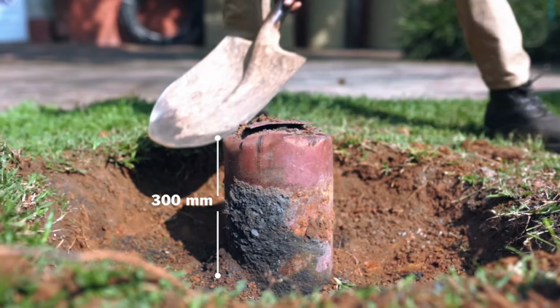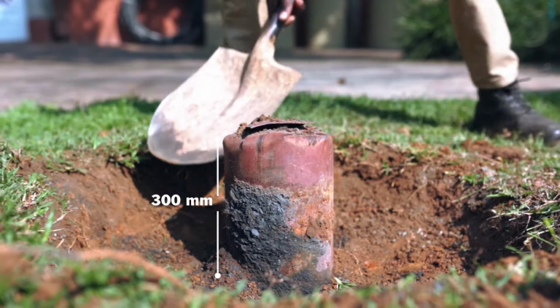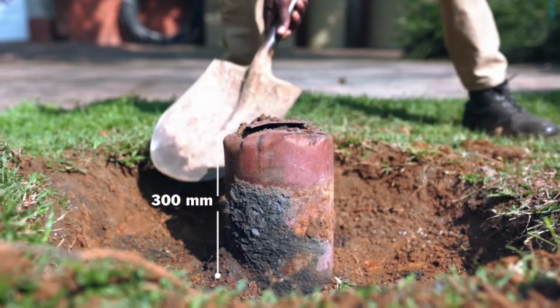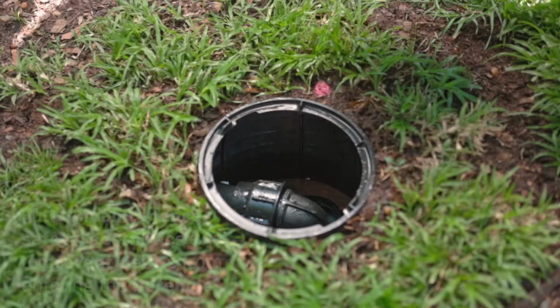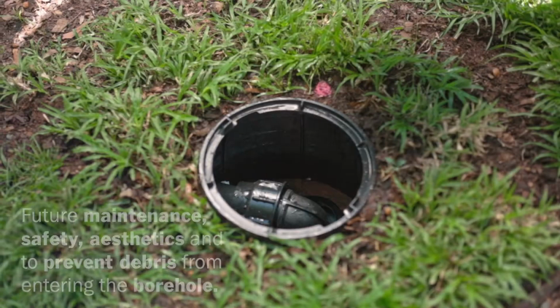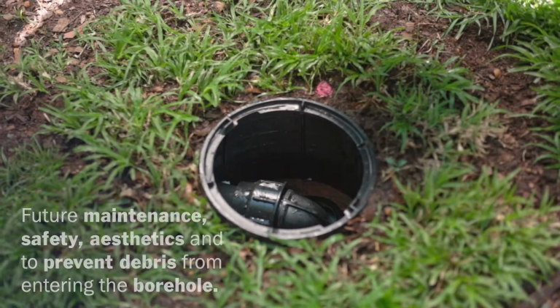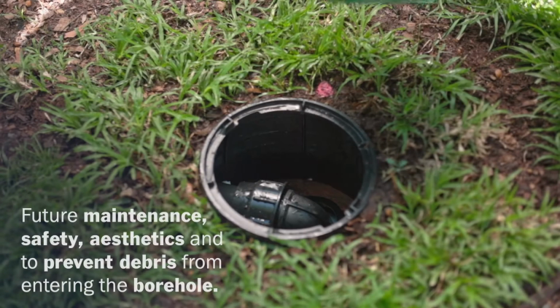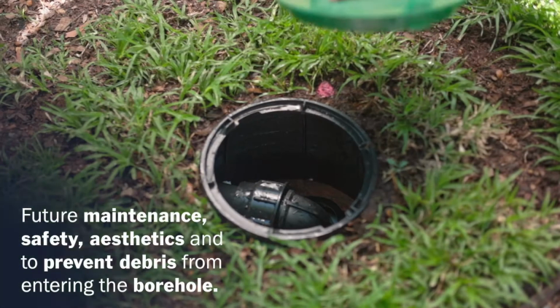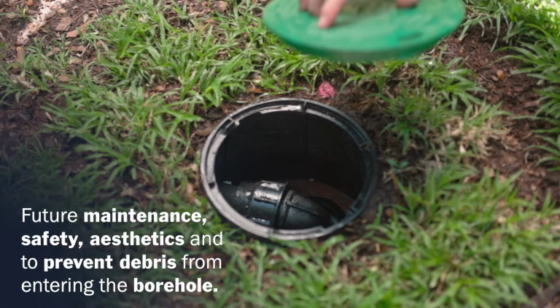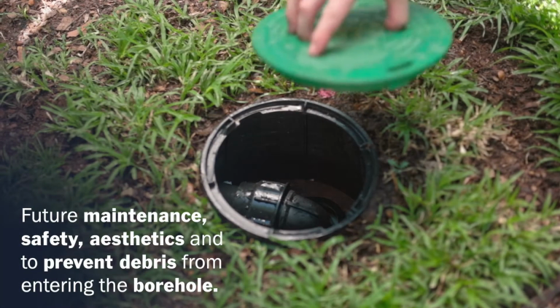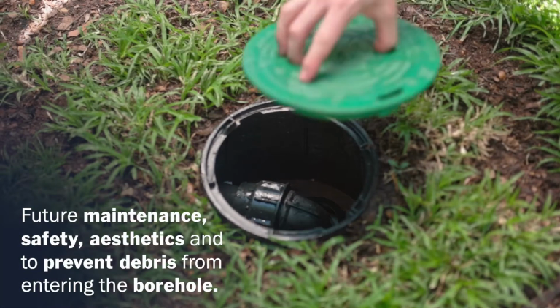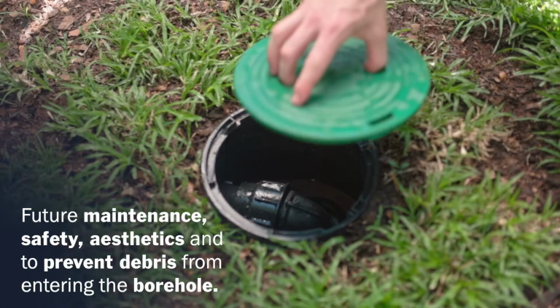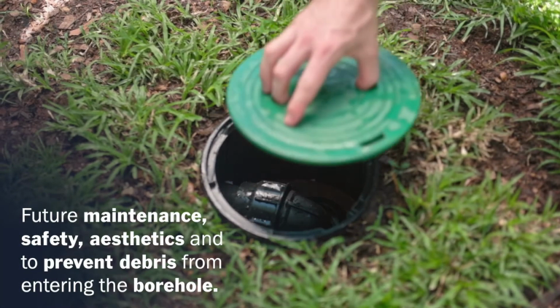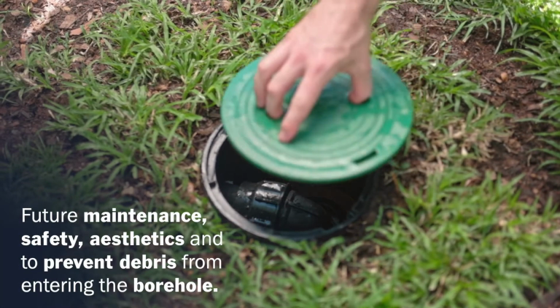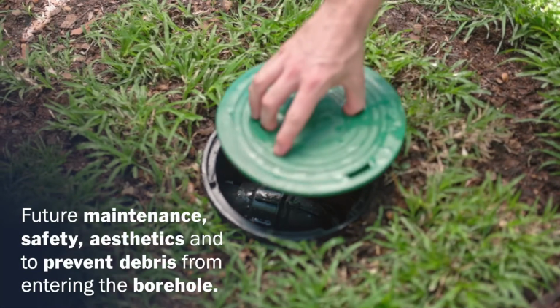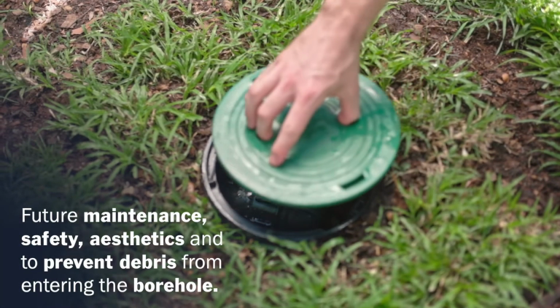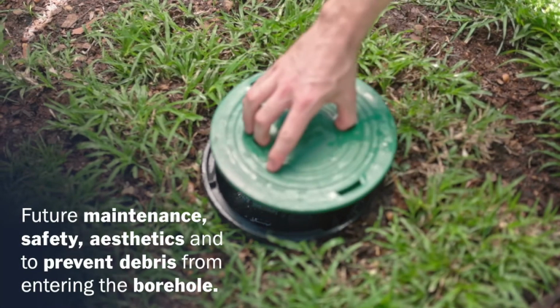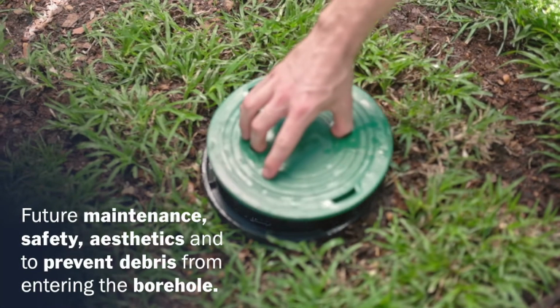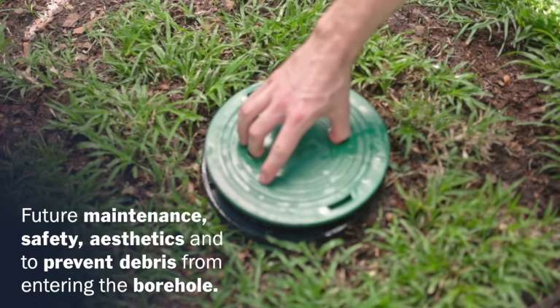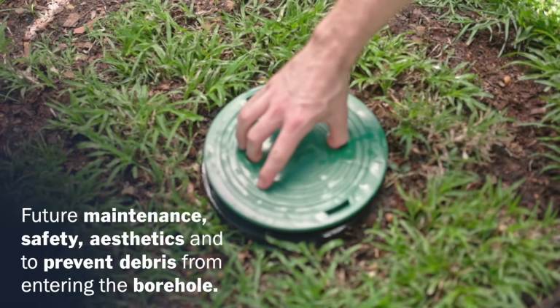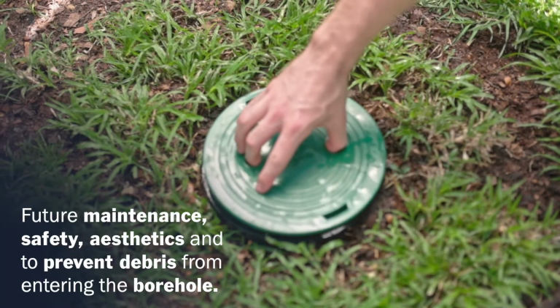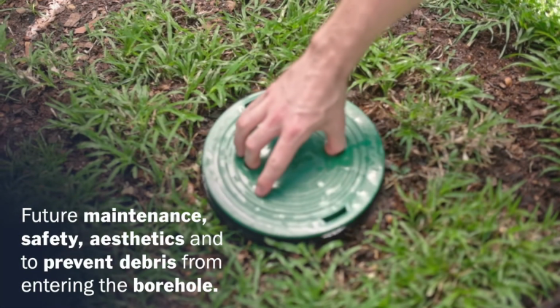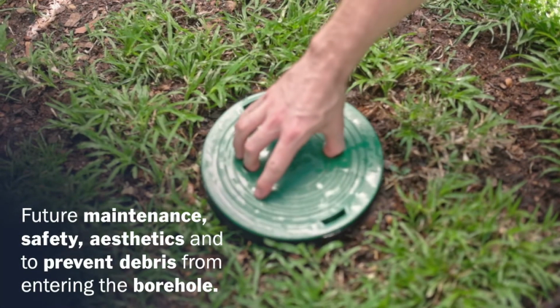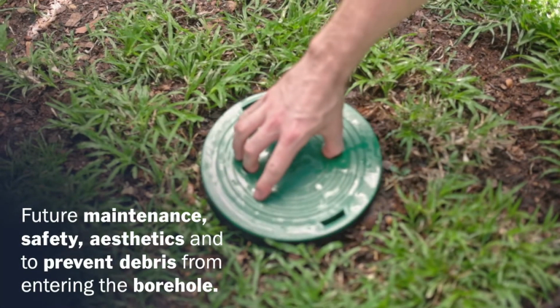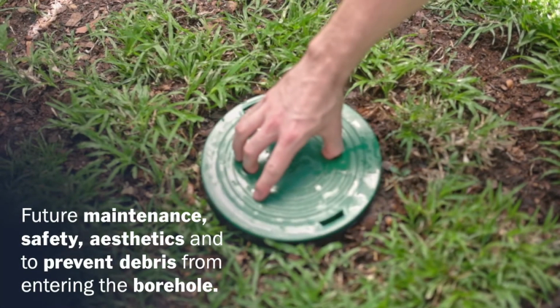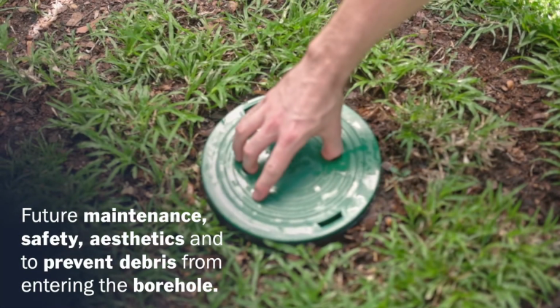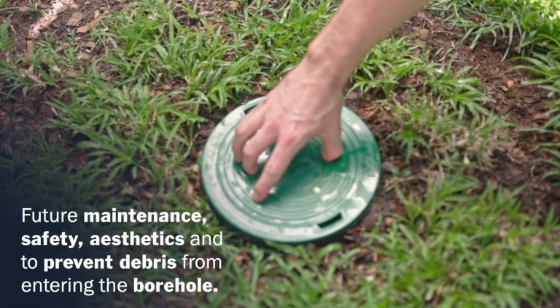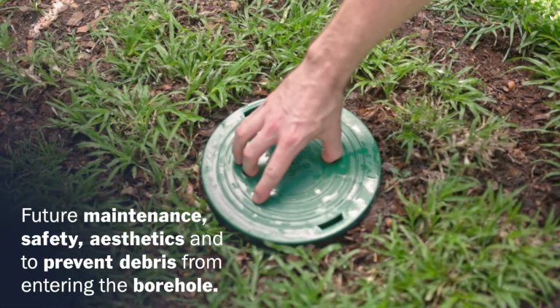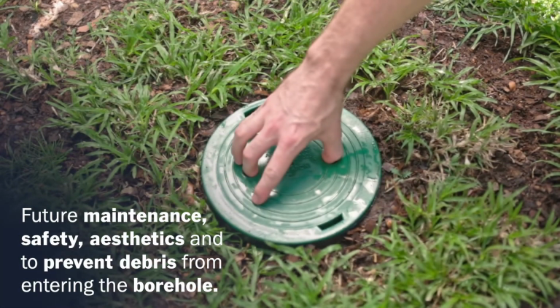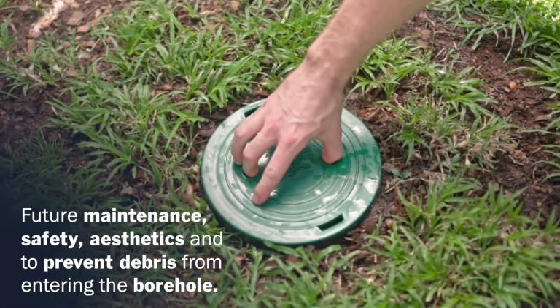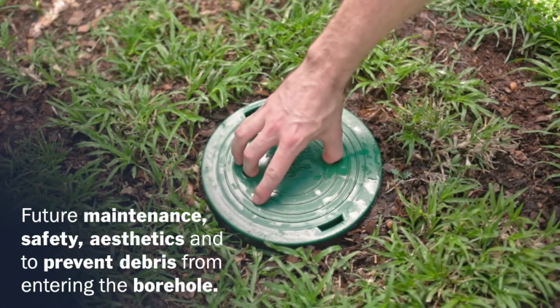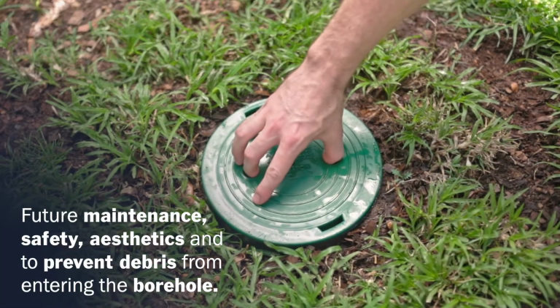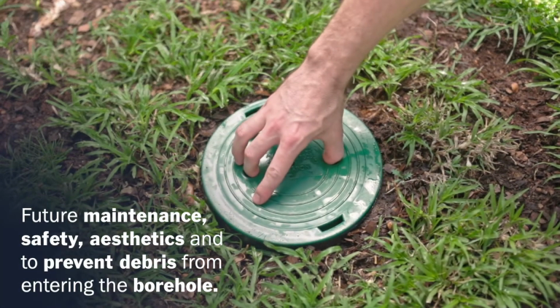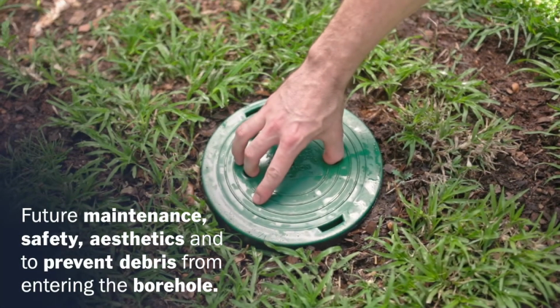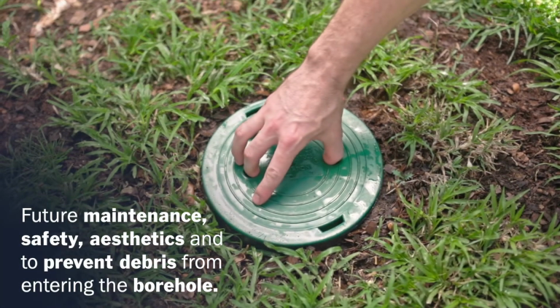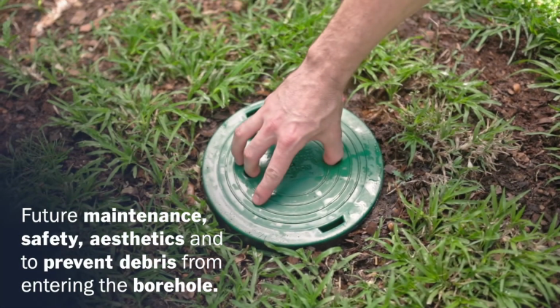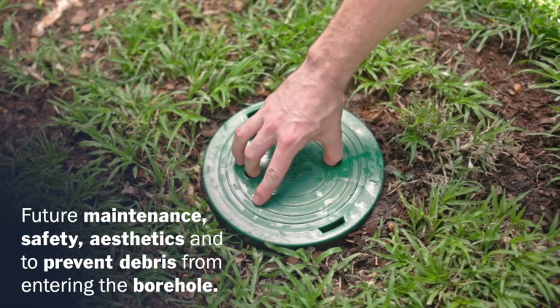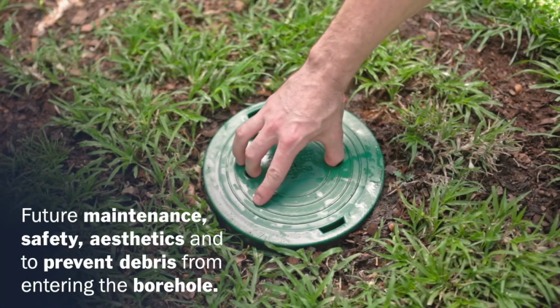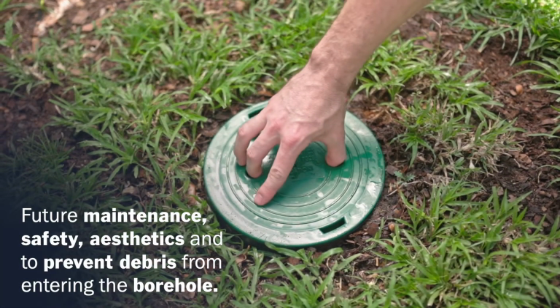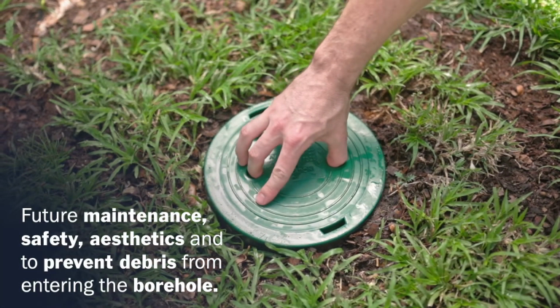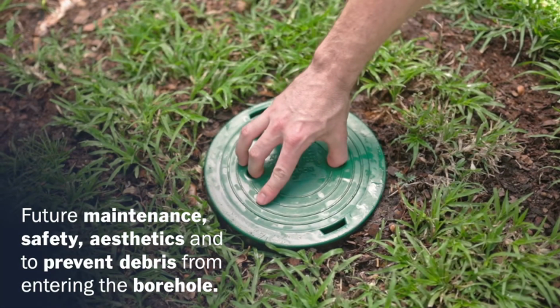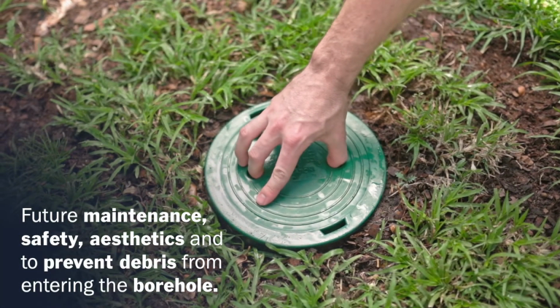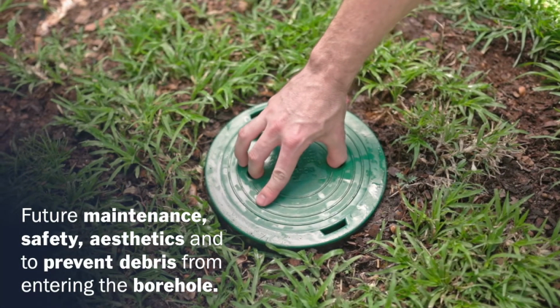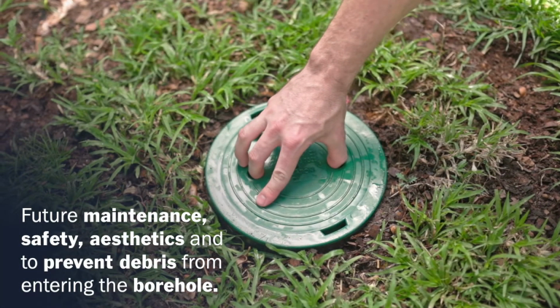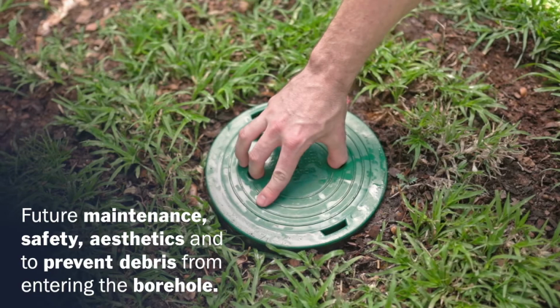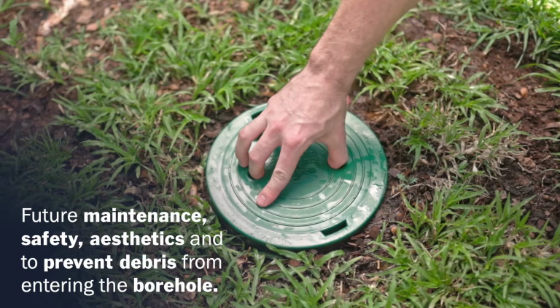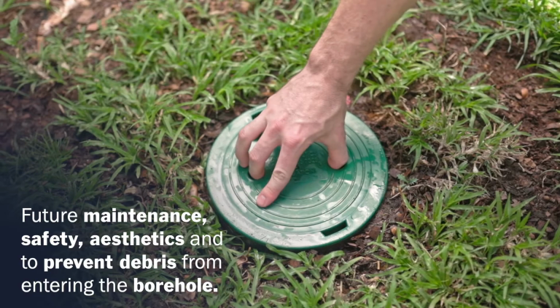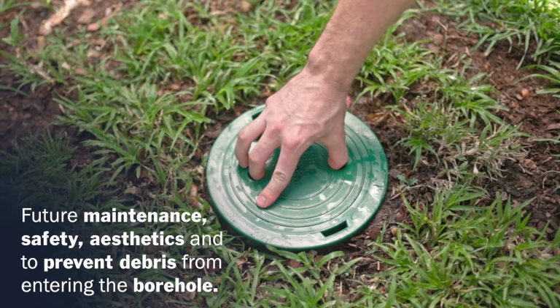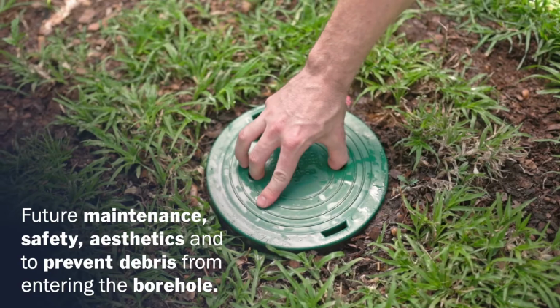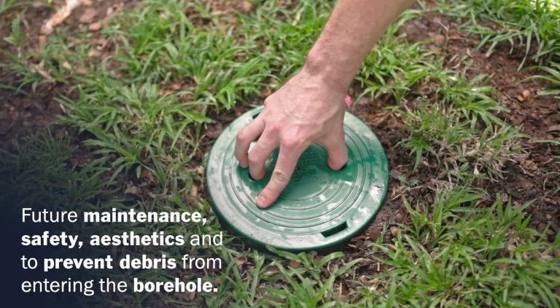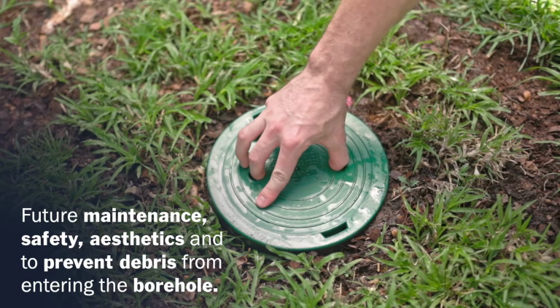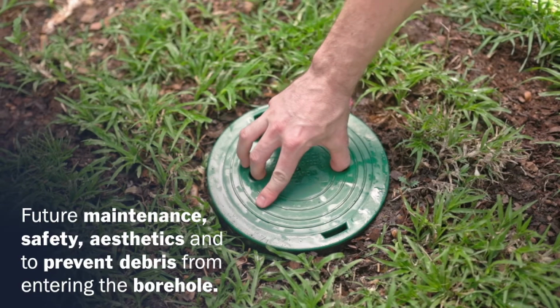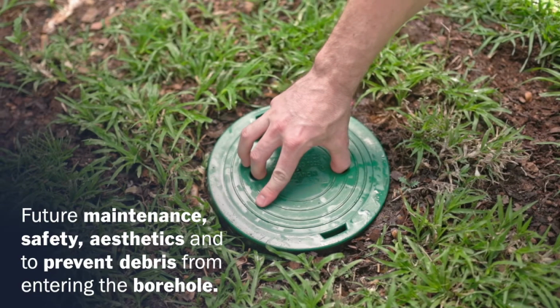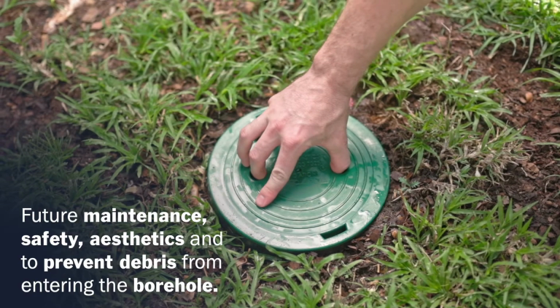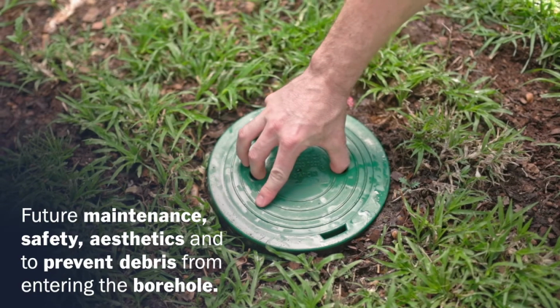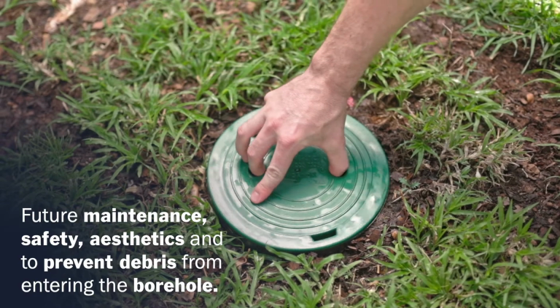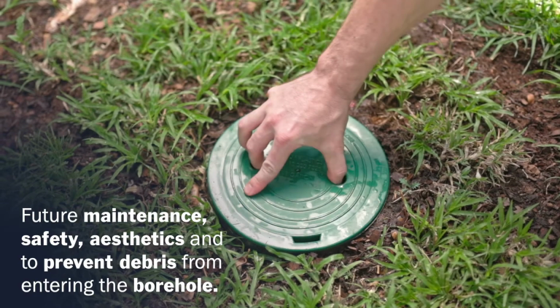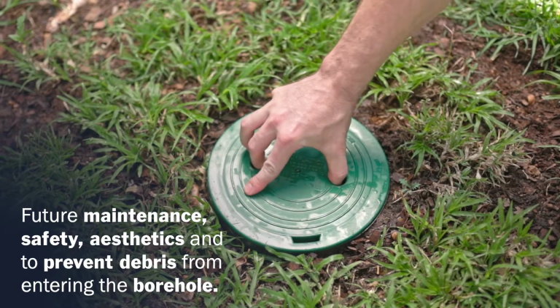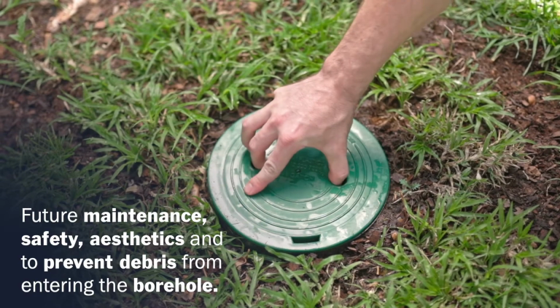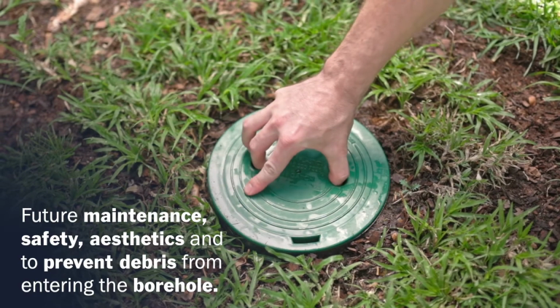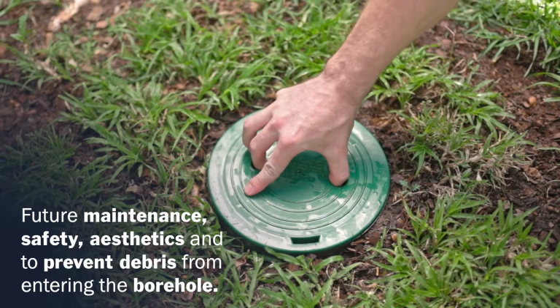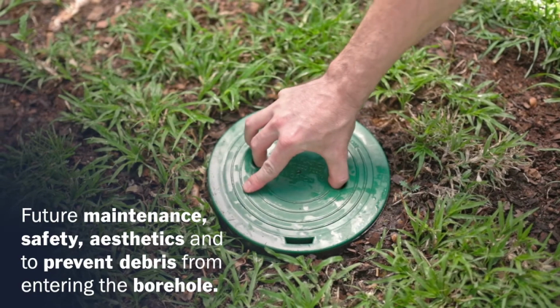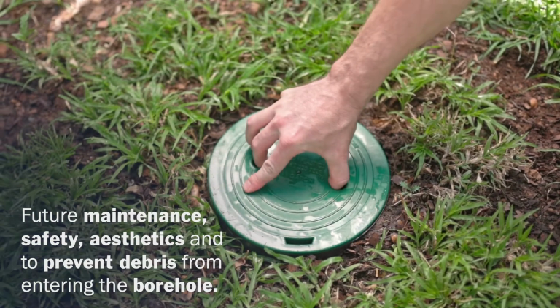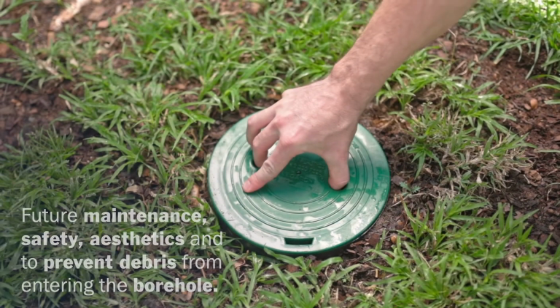The purpose of the cover is for future maintenance, safety, aesthetics, and to prevent debris from entering your borehole.